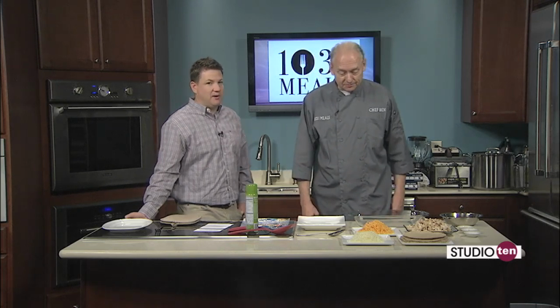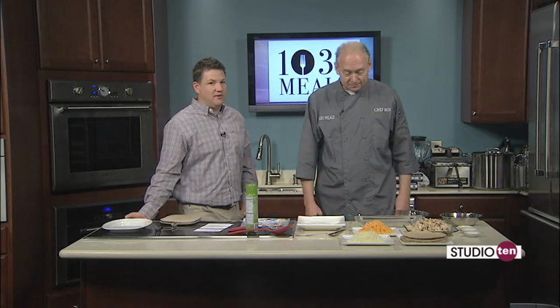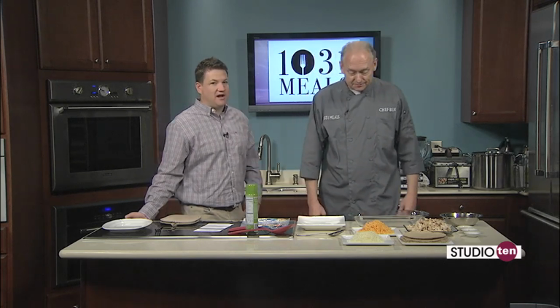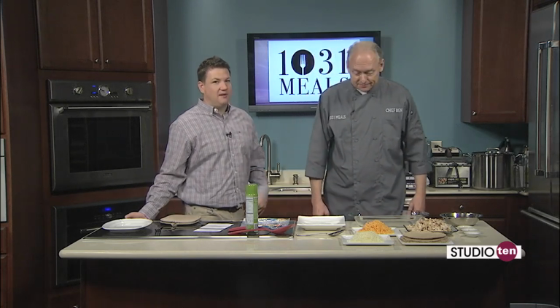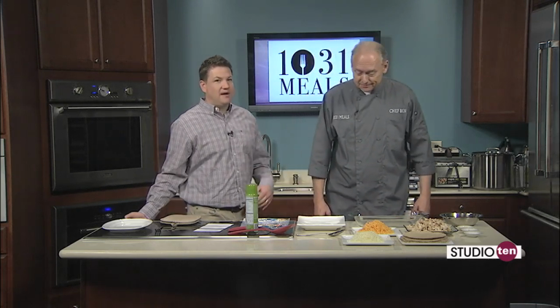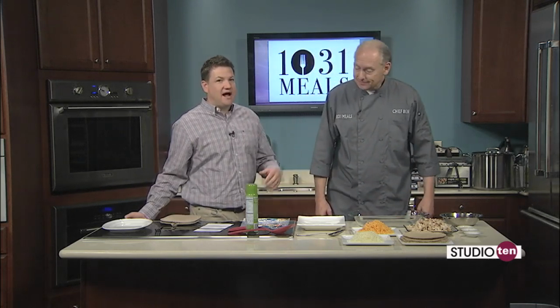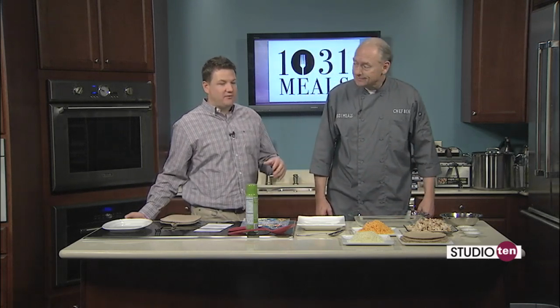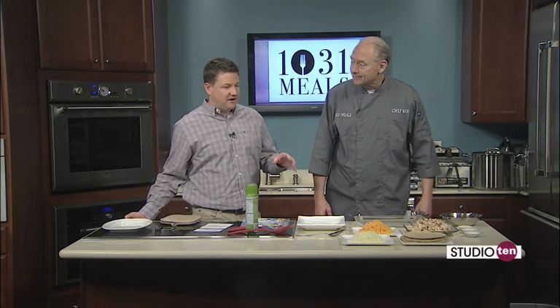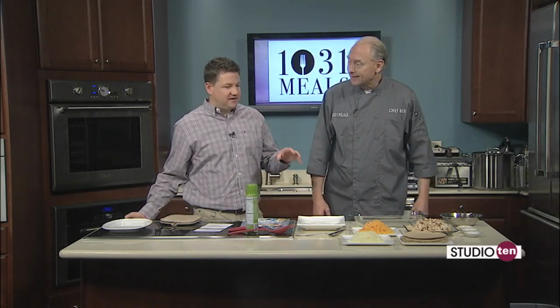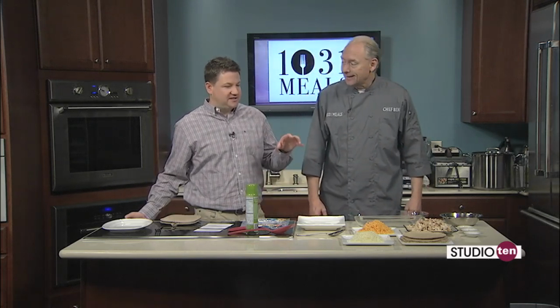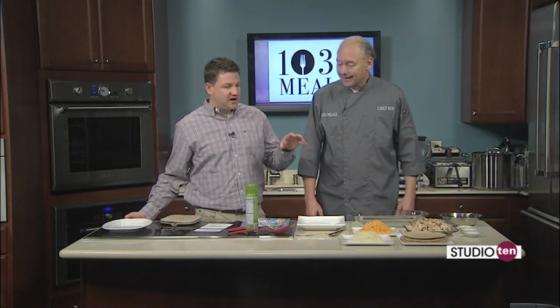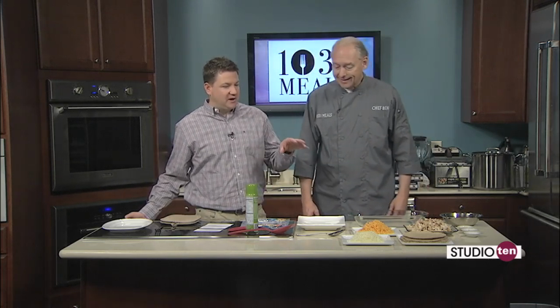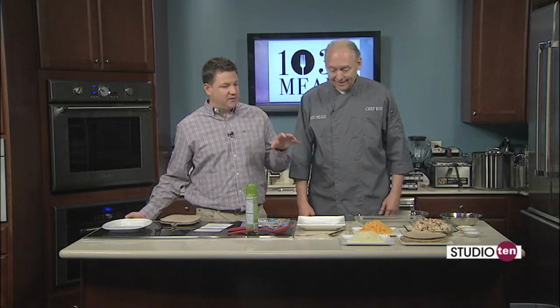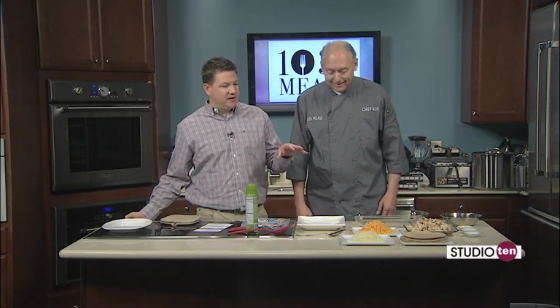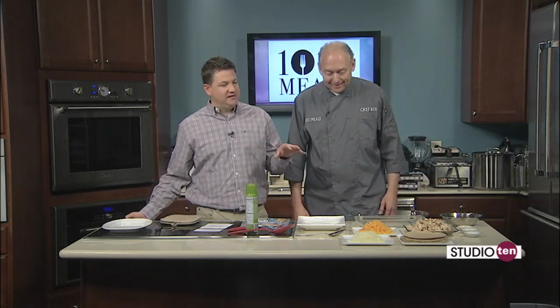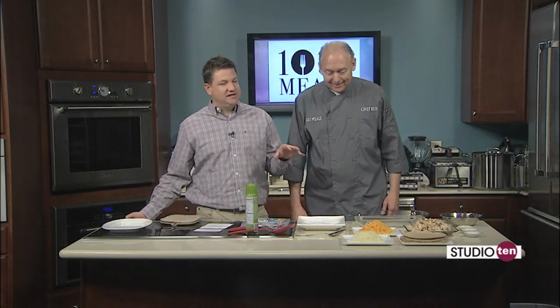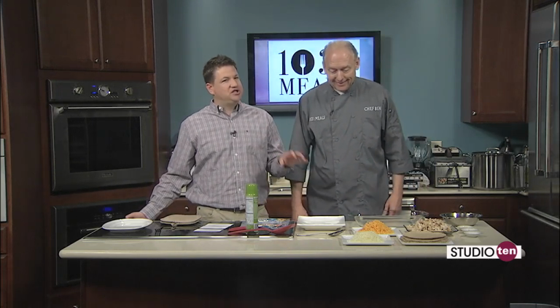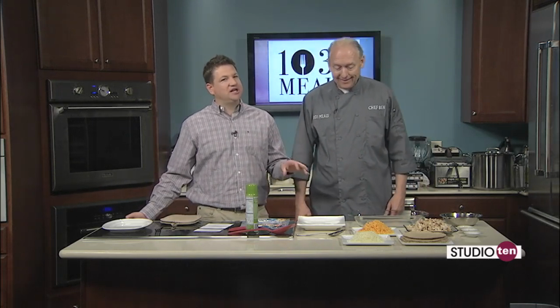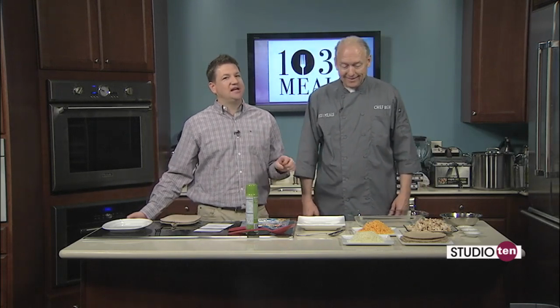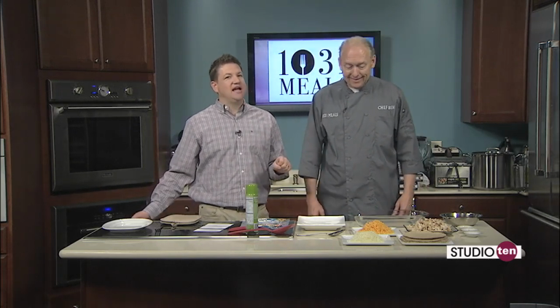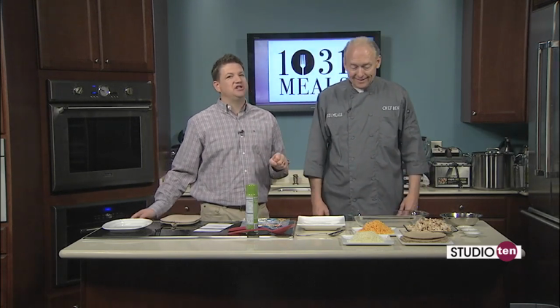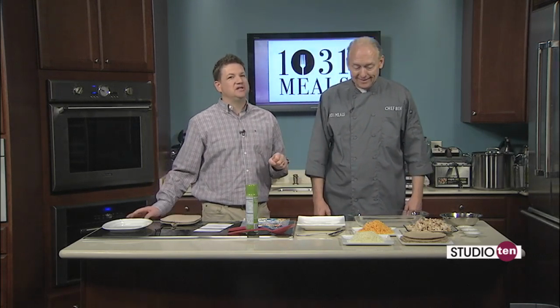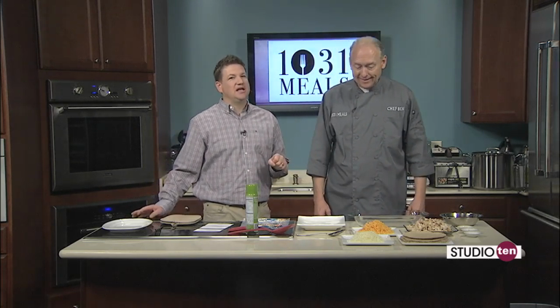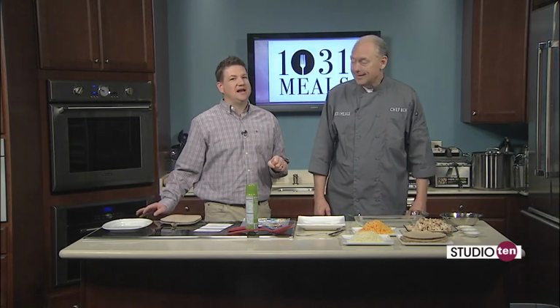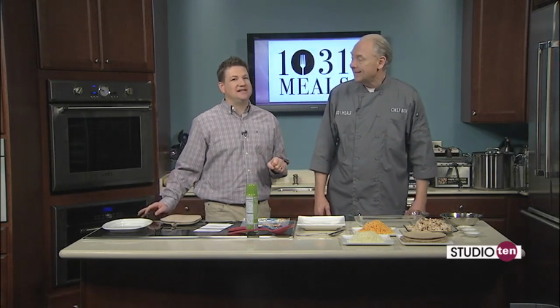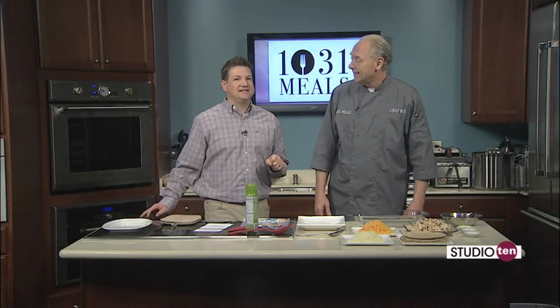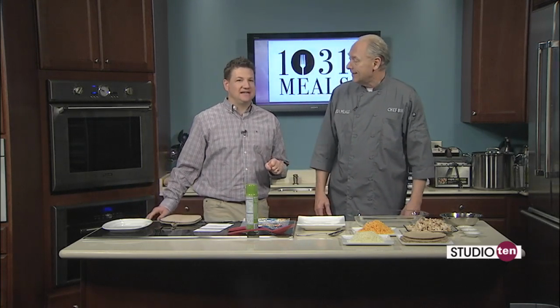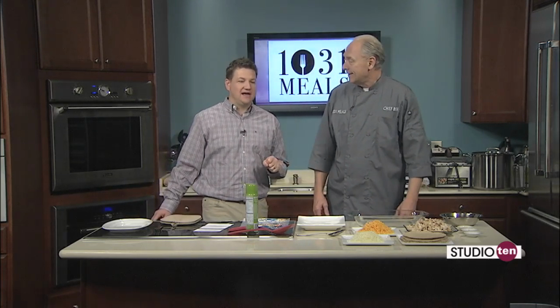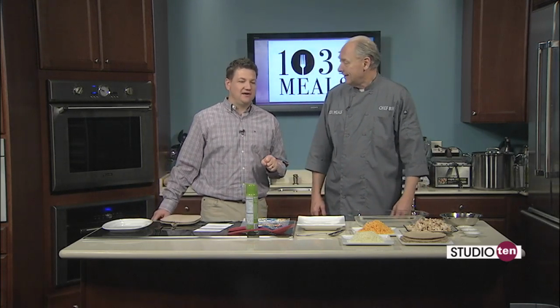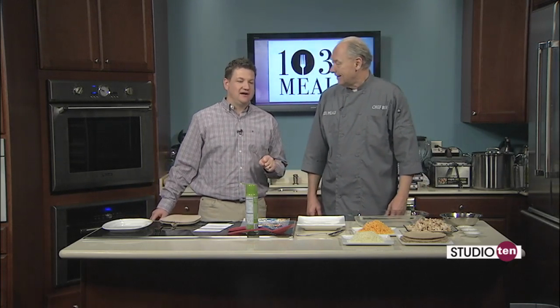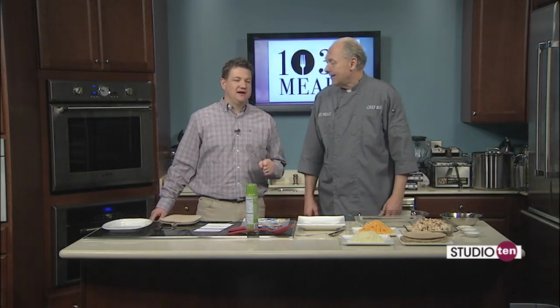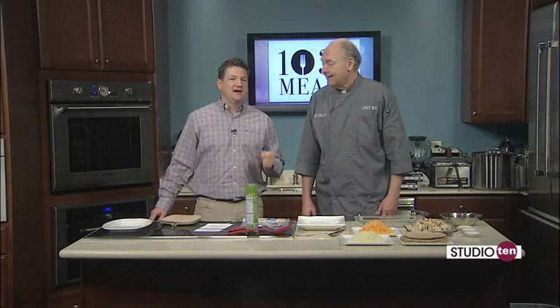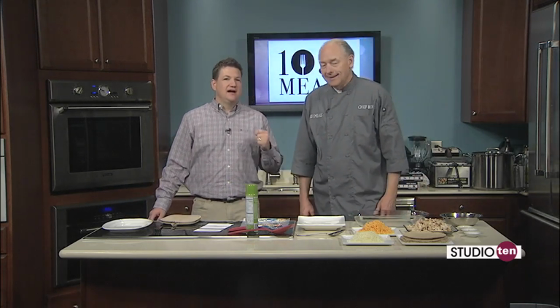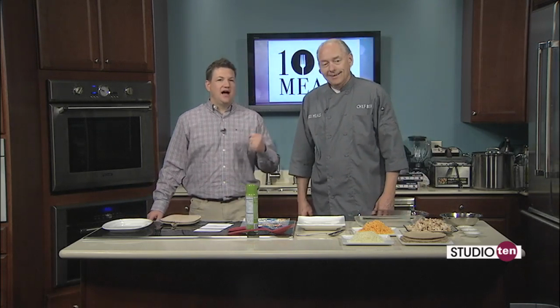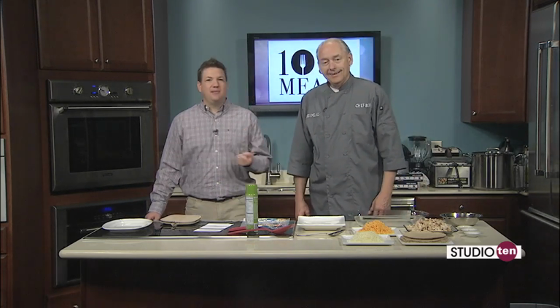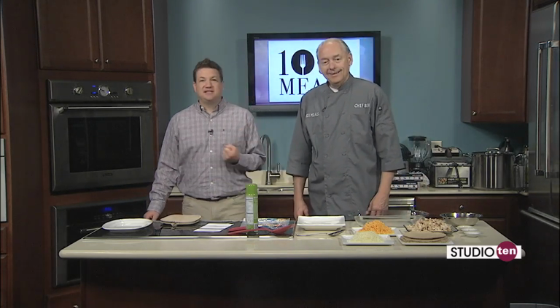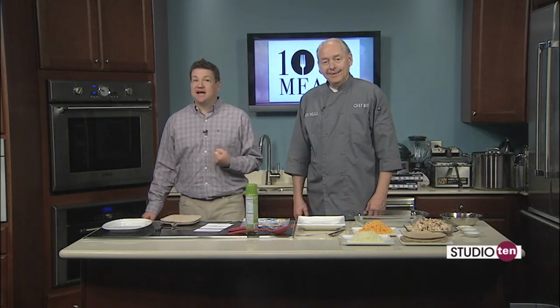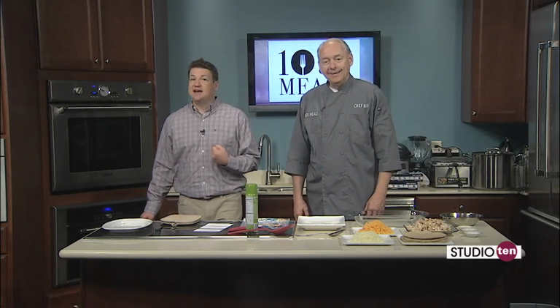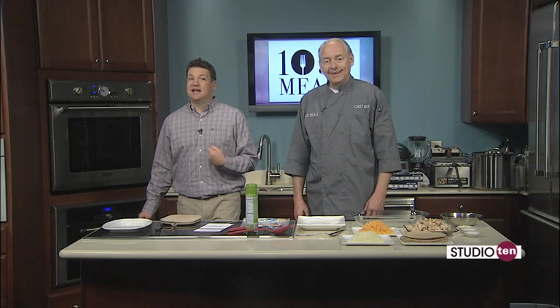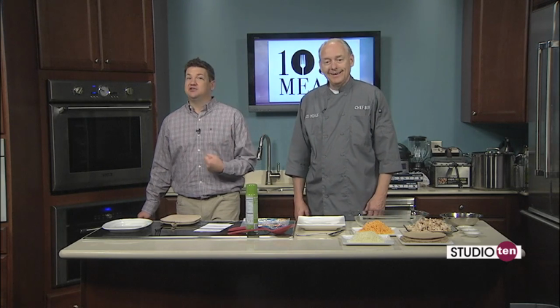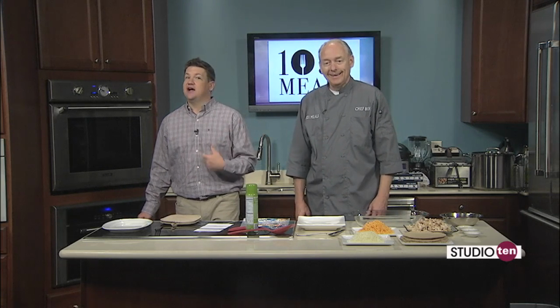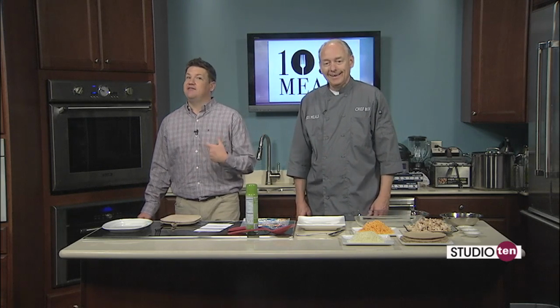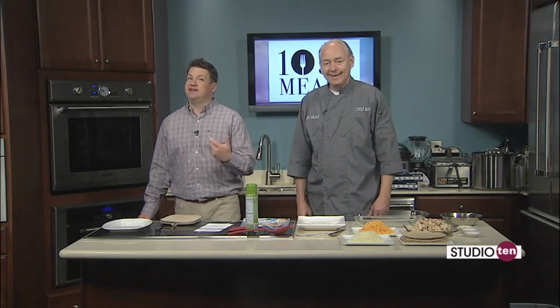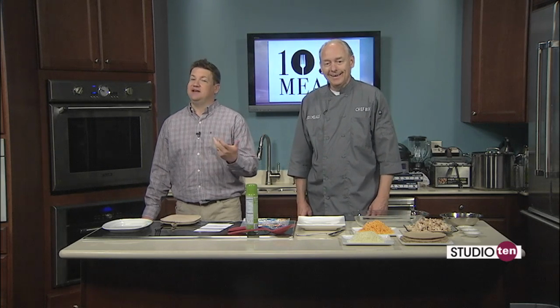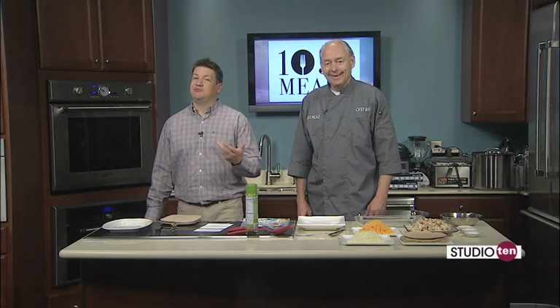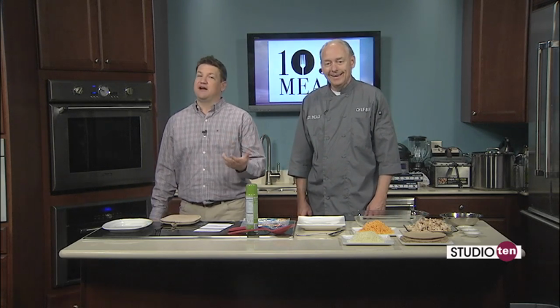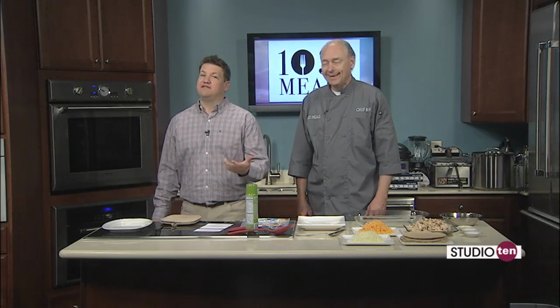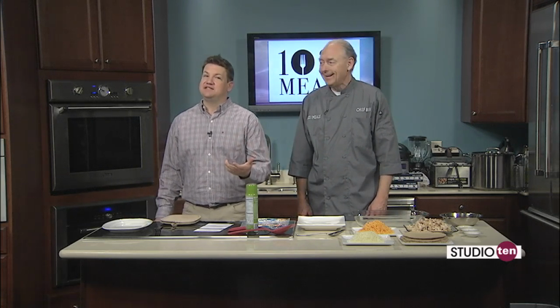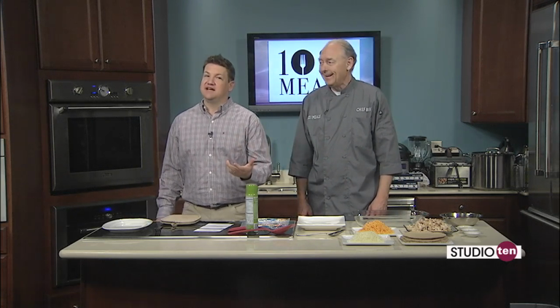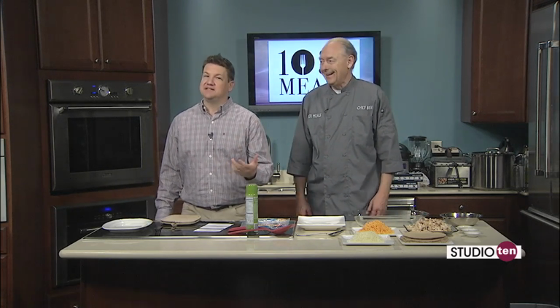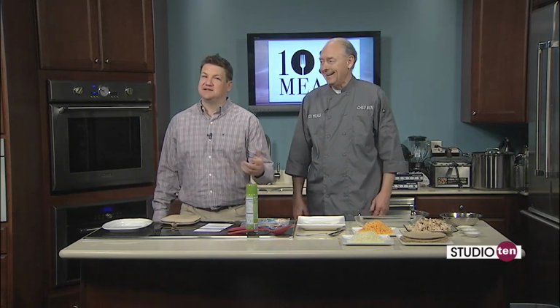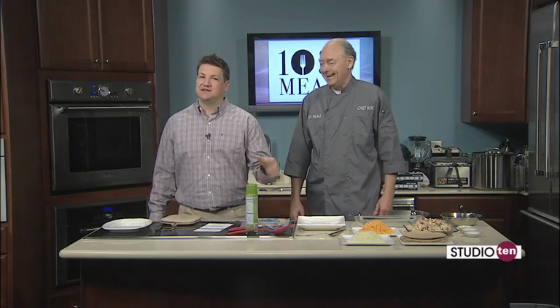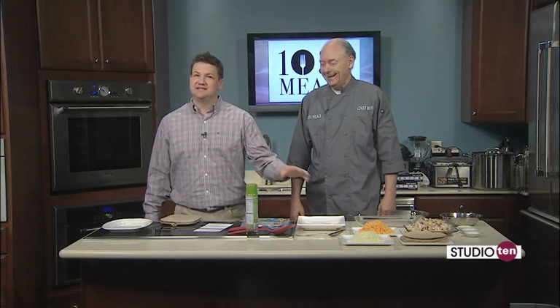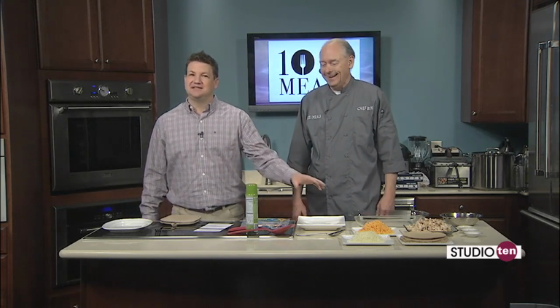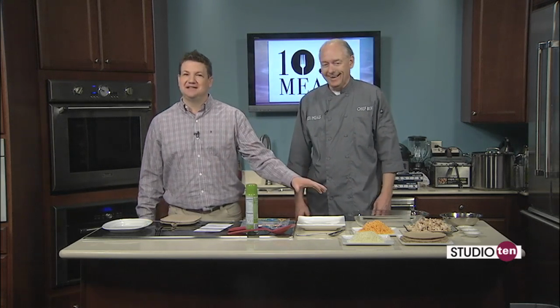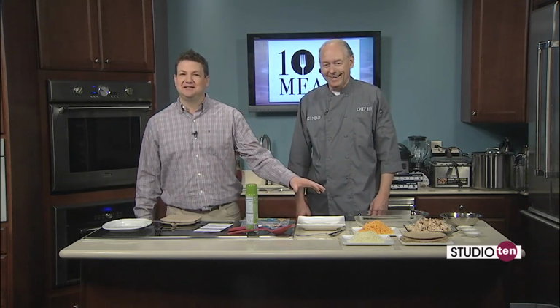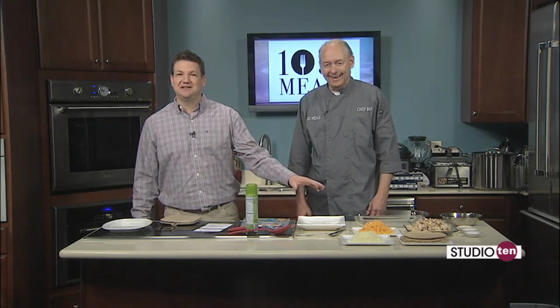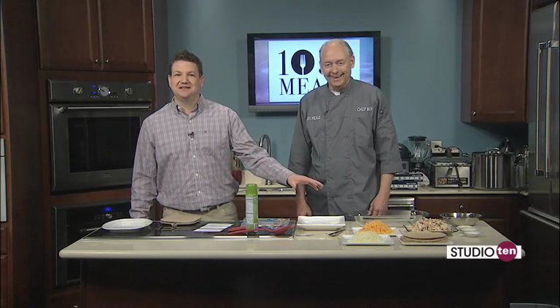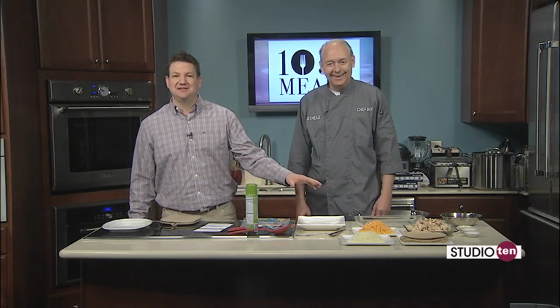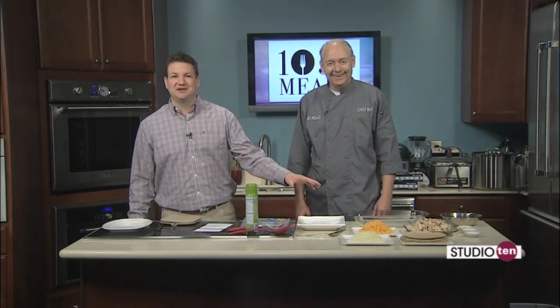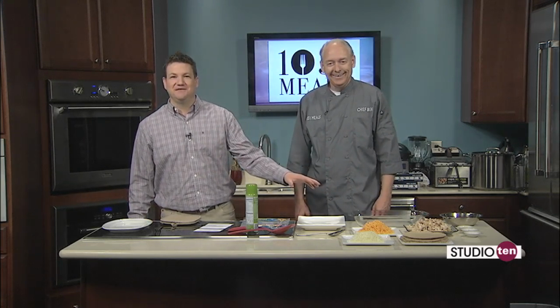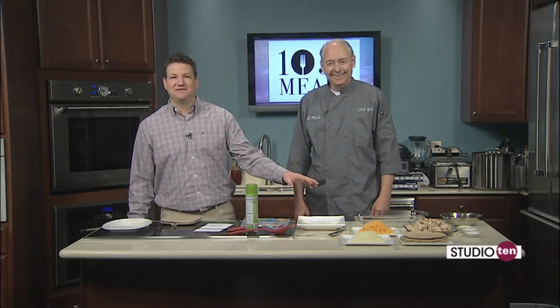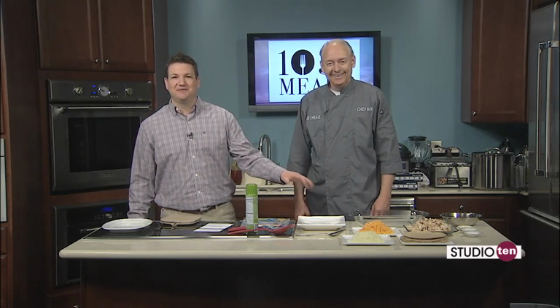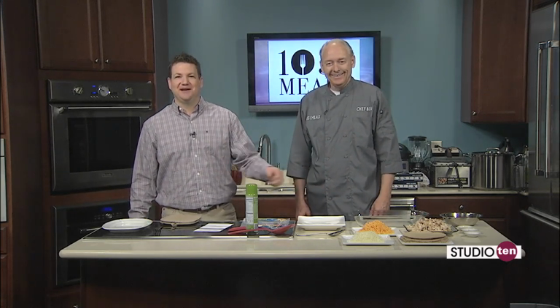When we come back, we're going to start putting these chicken enchiladas together. I haven't eaten breakfast yet, so this is good for me.